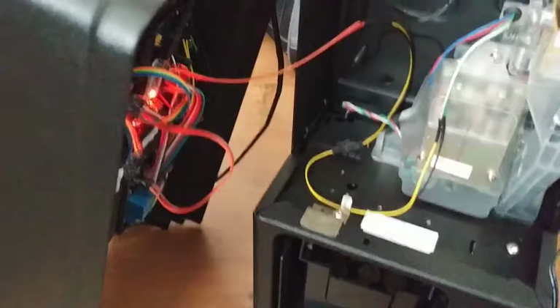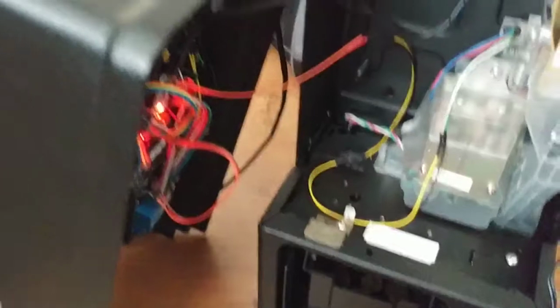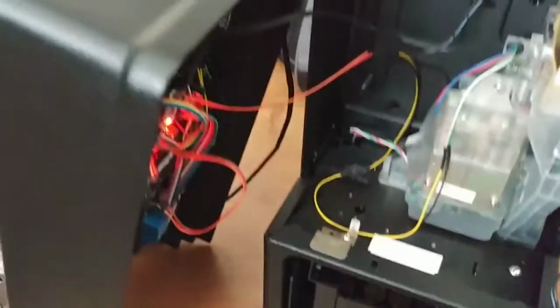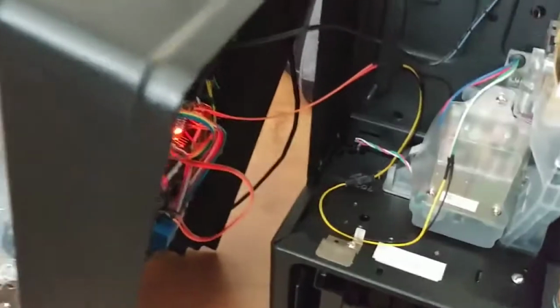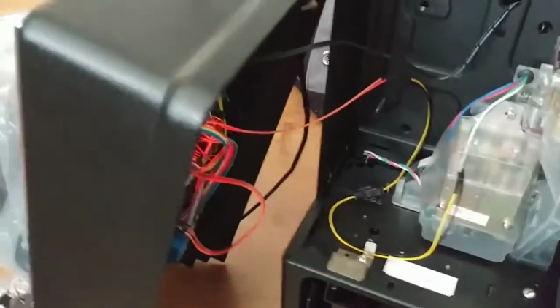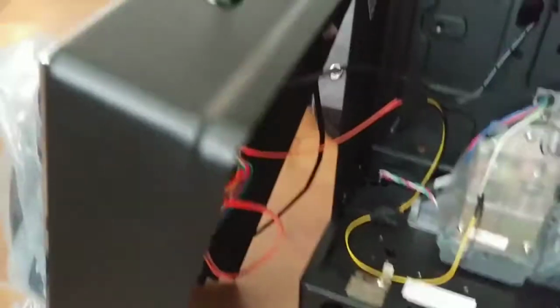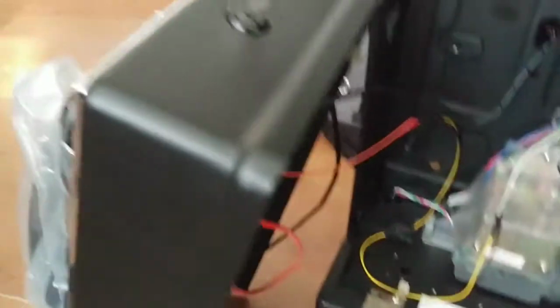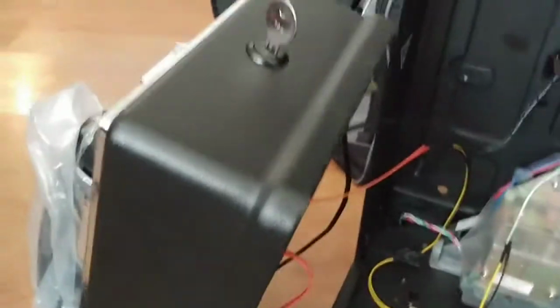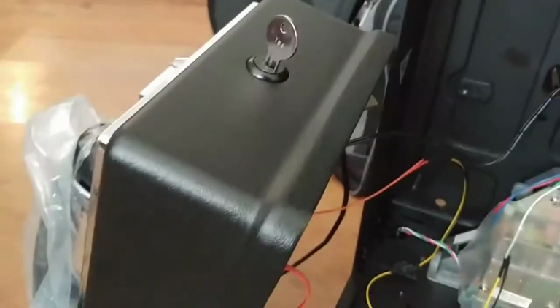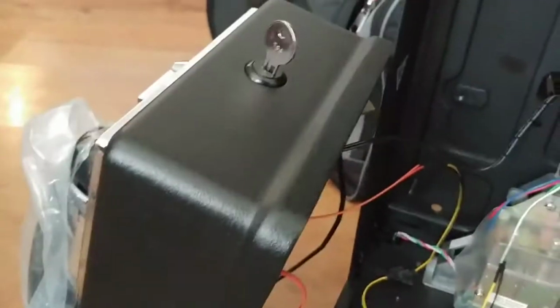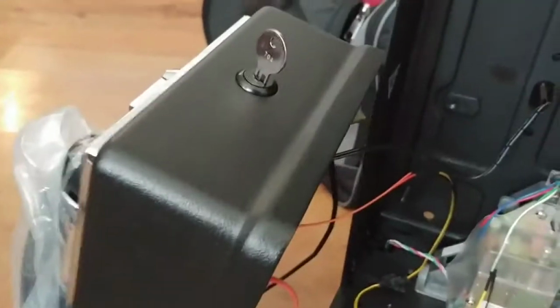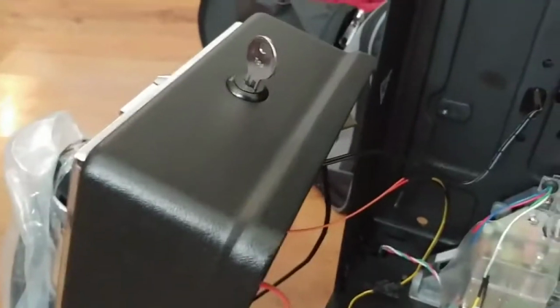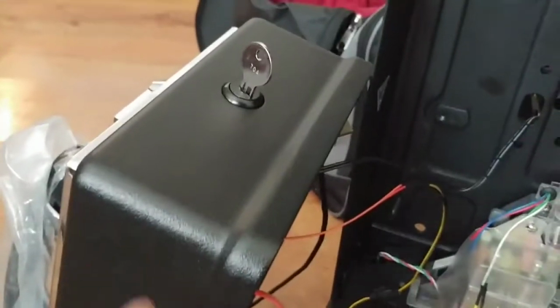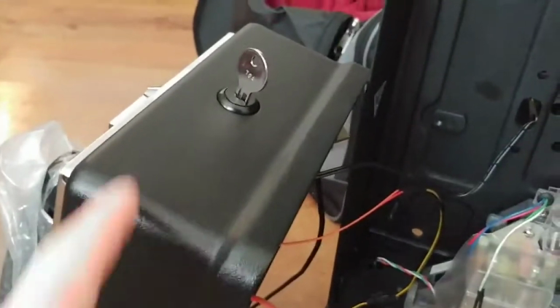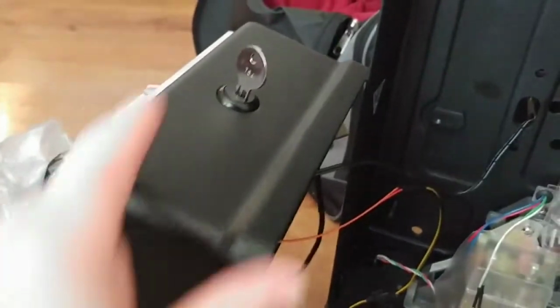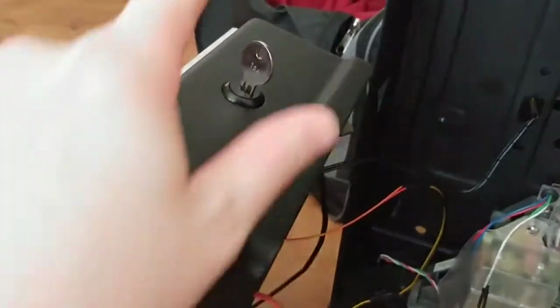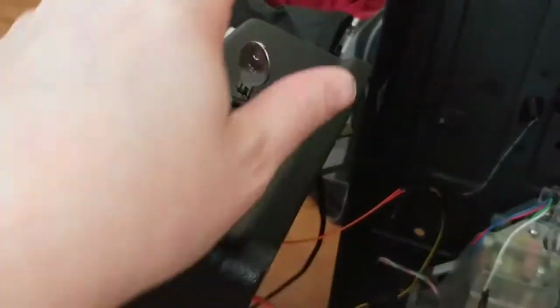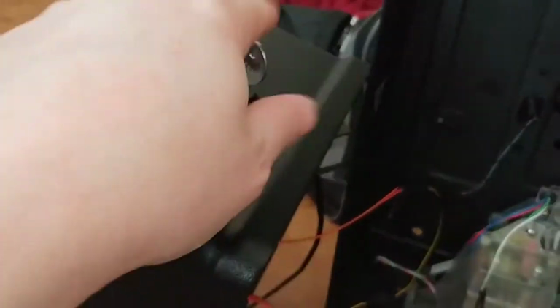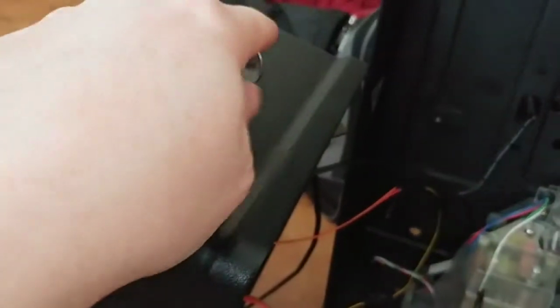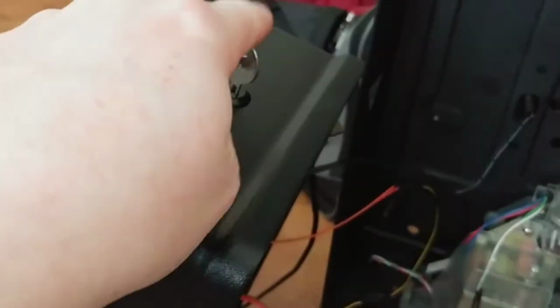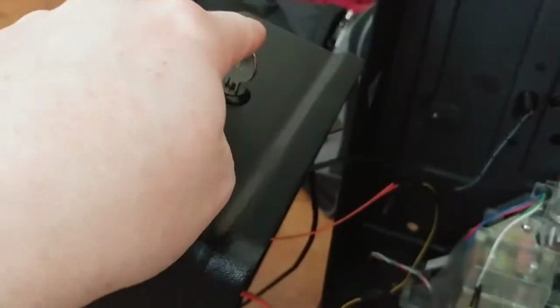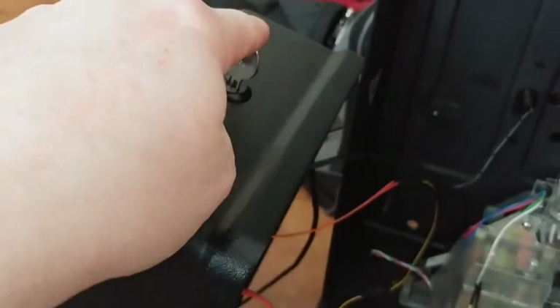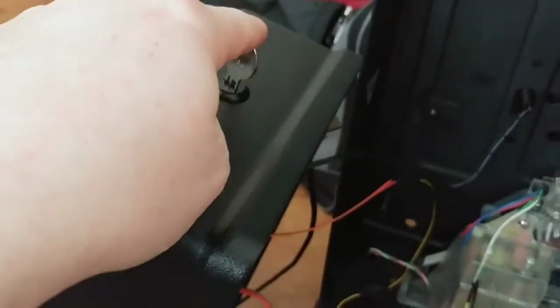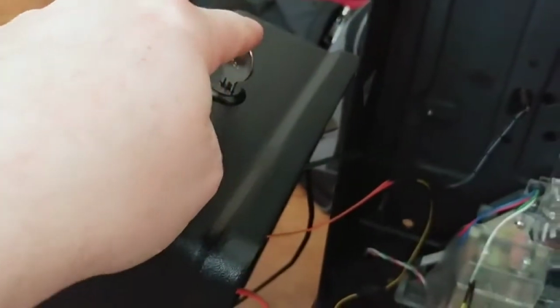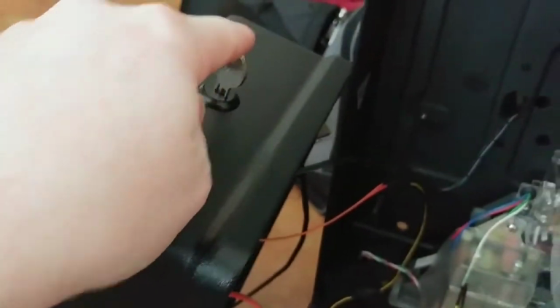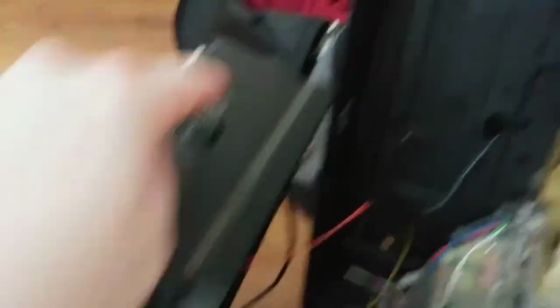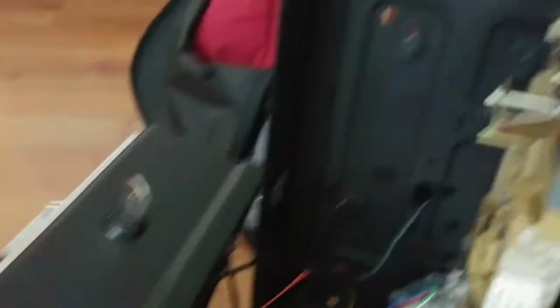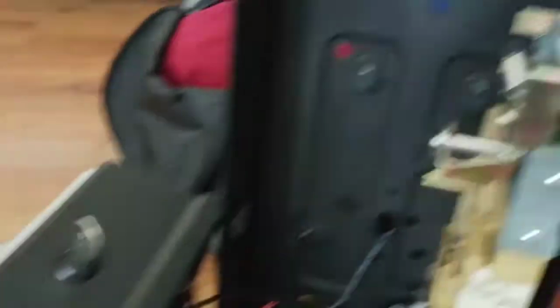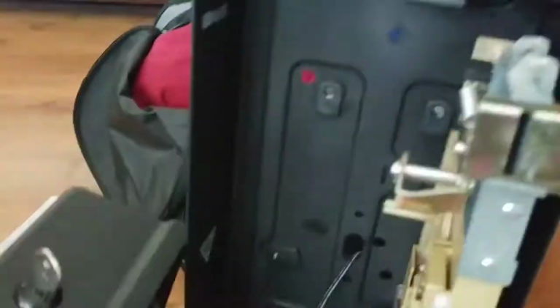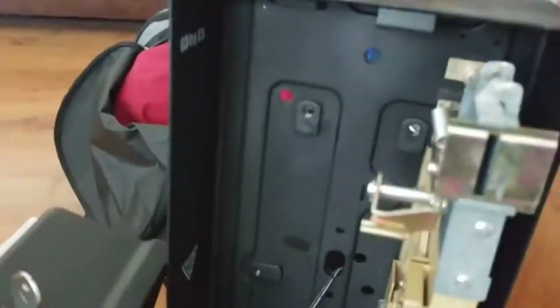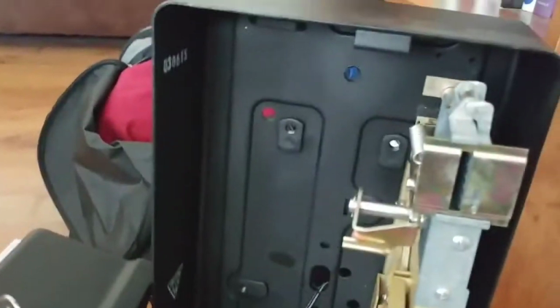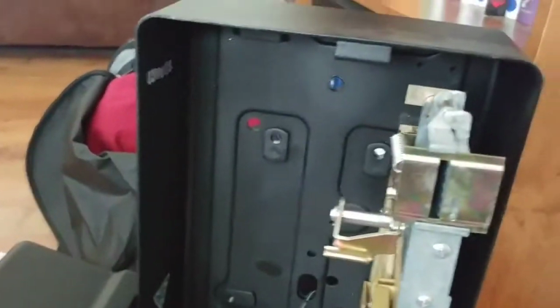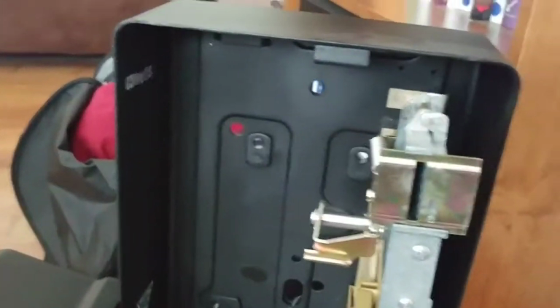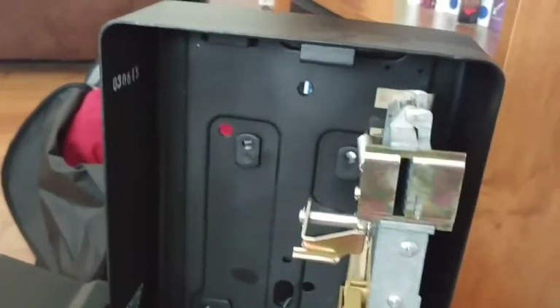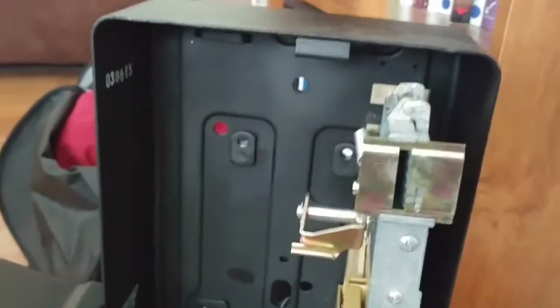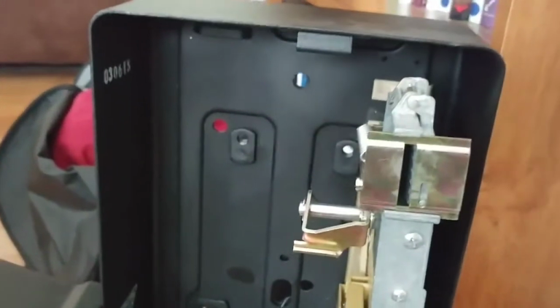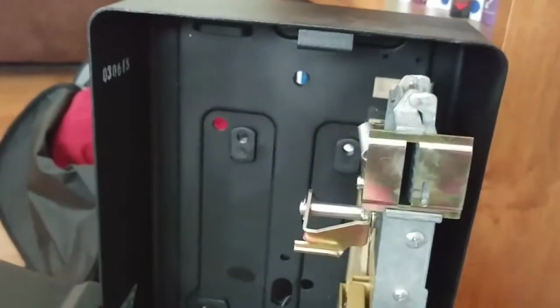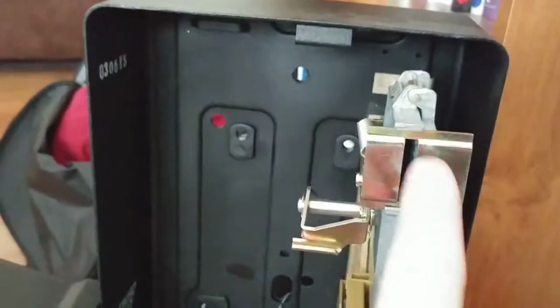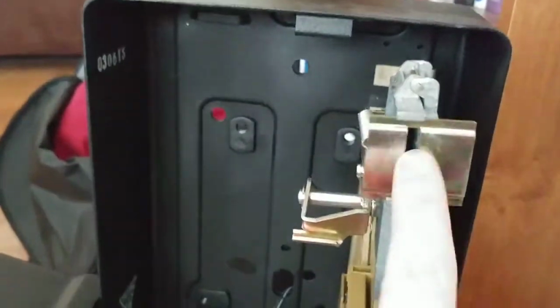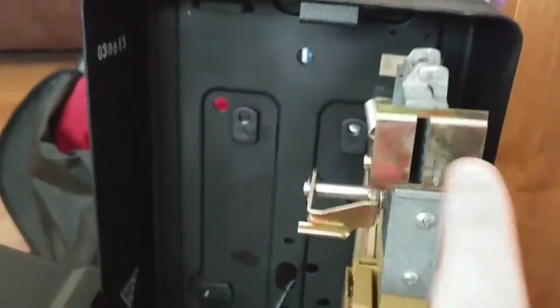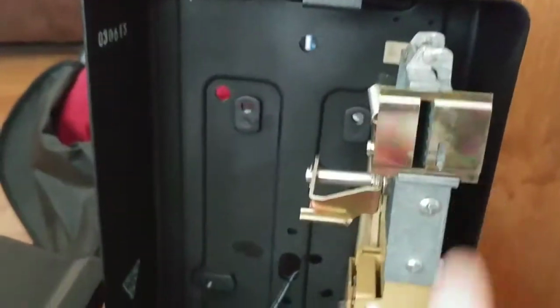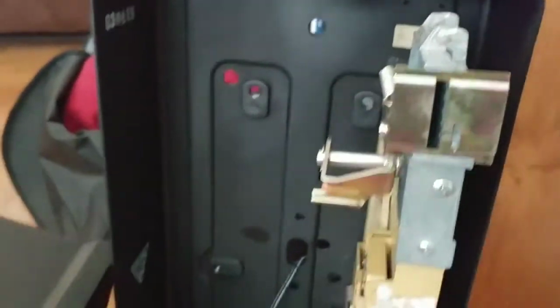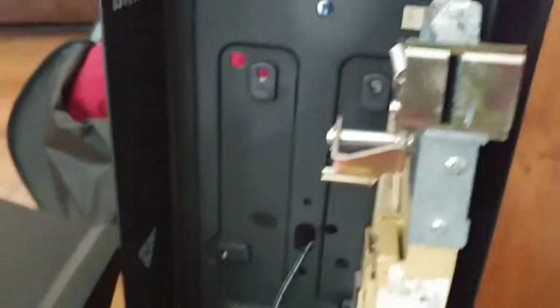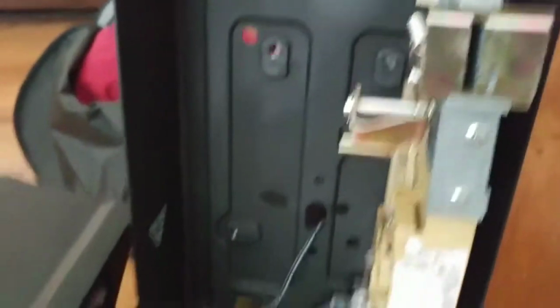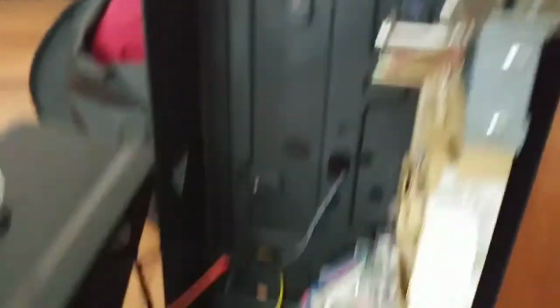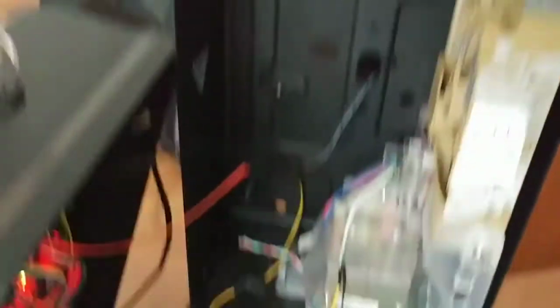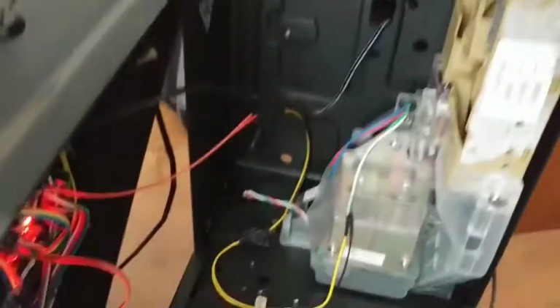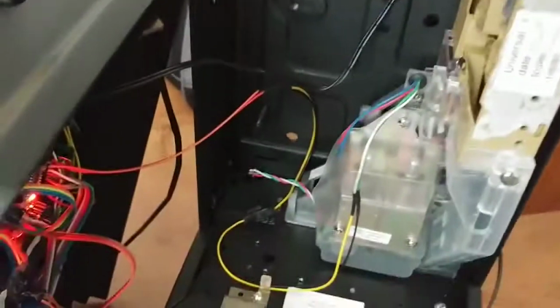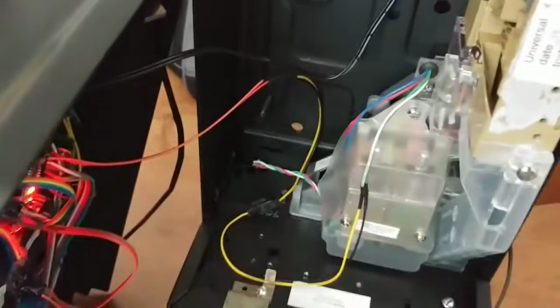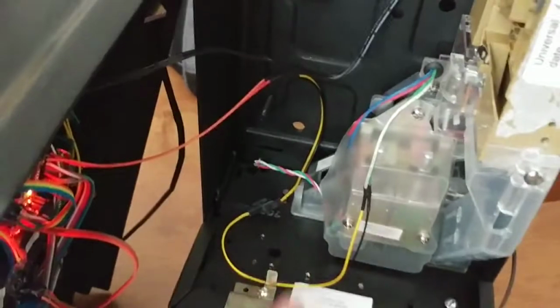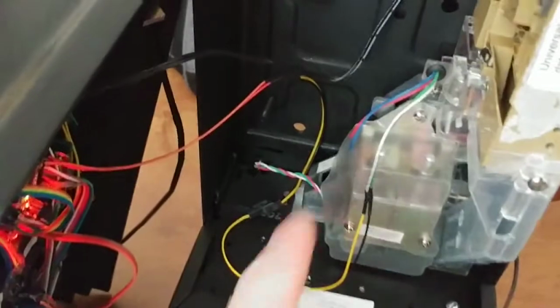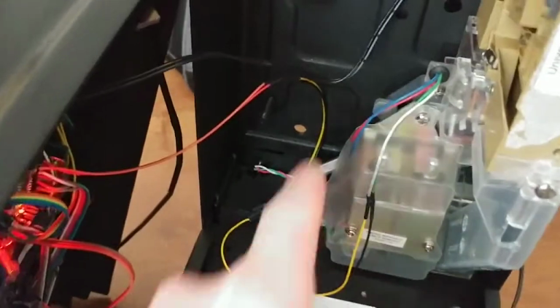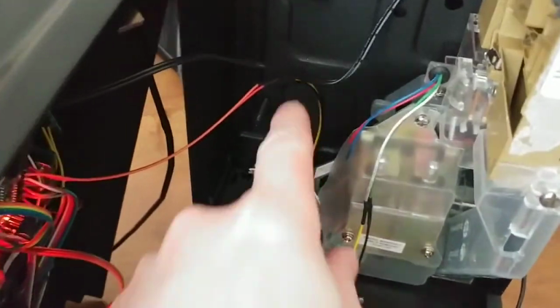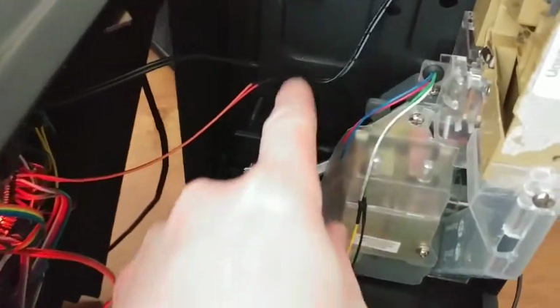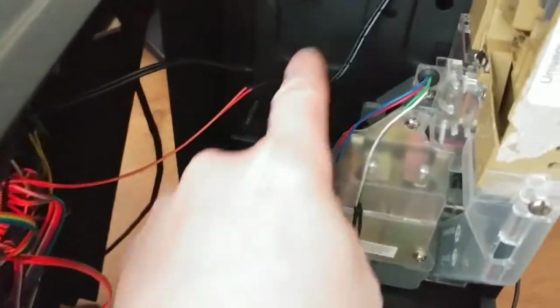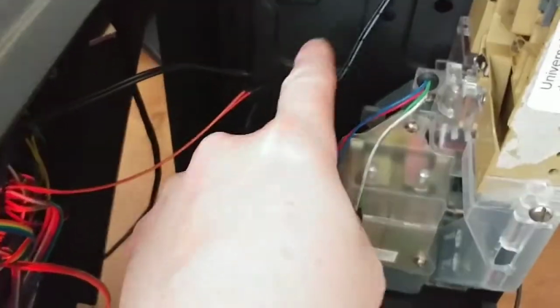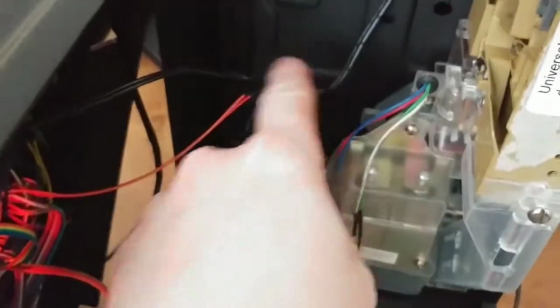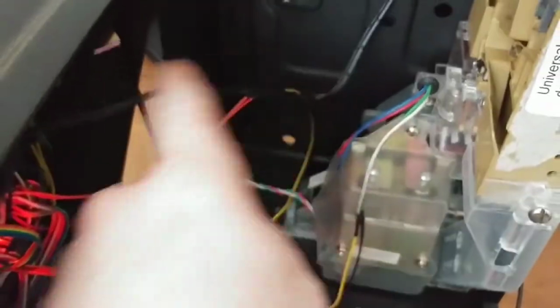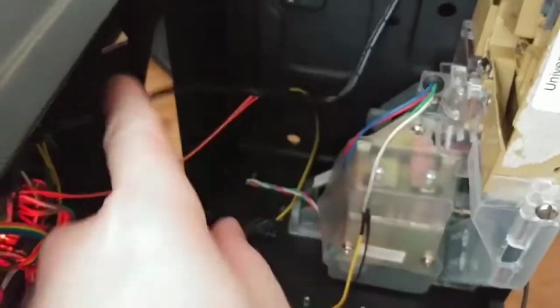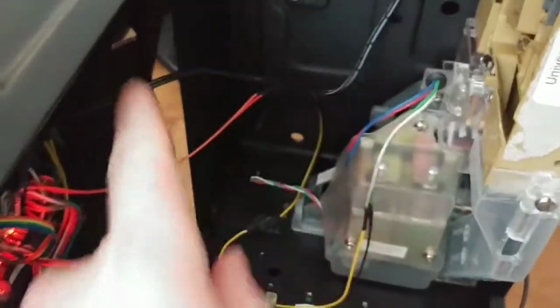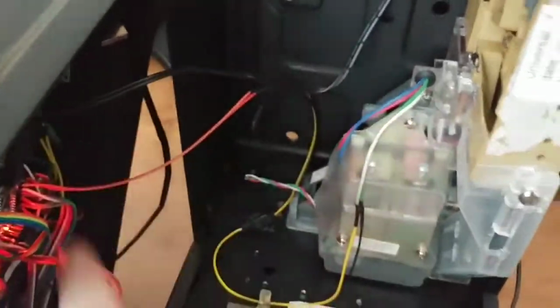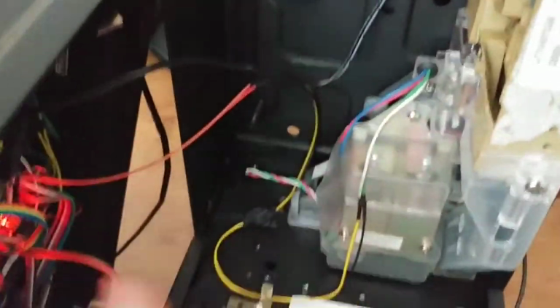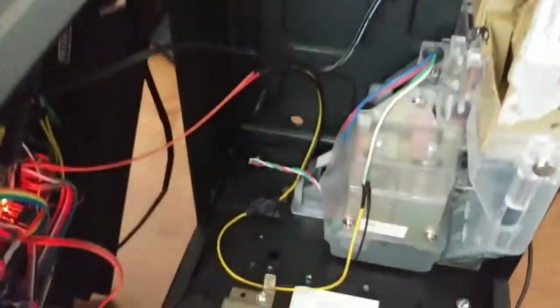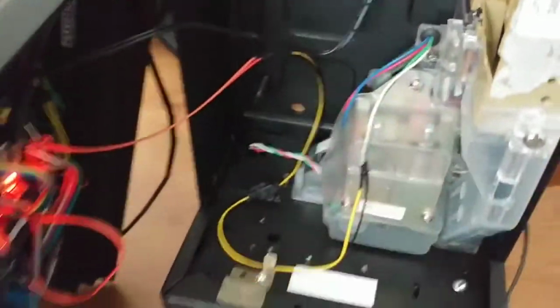When you open this phone up with the key — the coin slot — power comes in through the back.